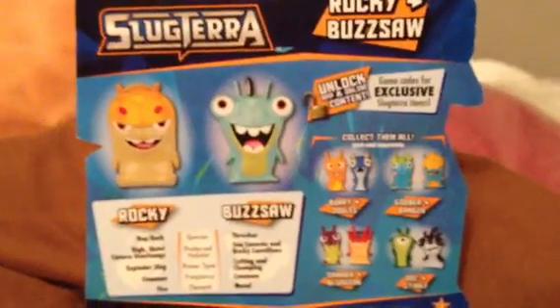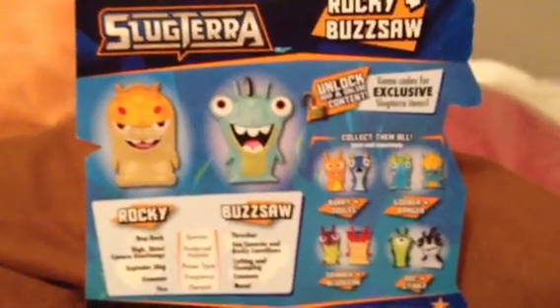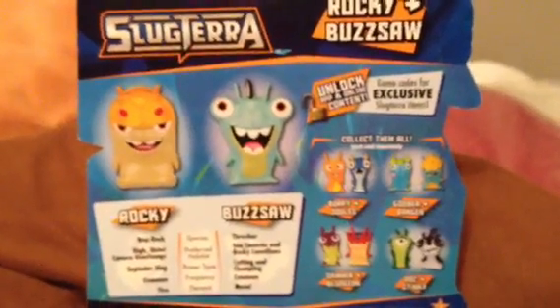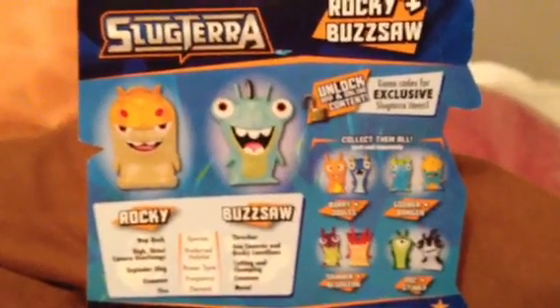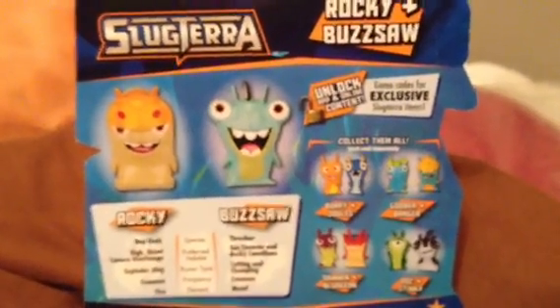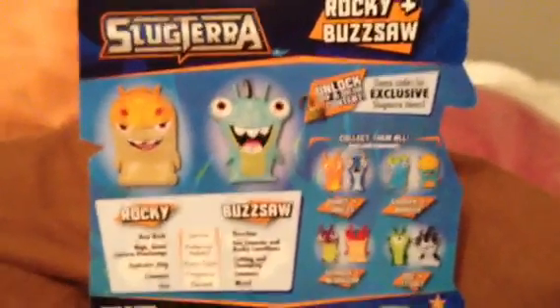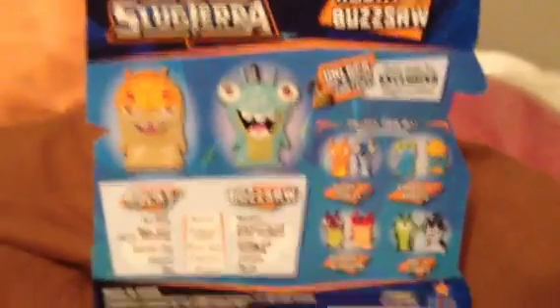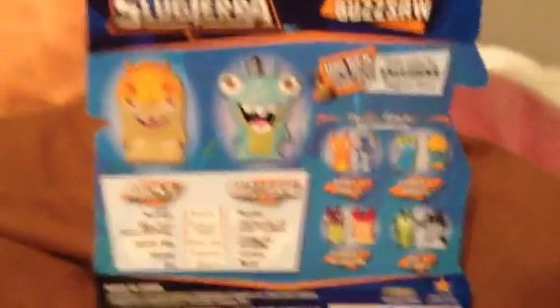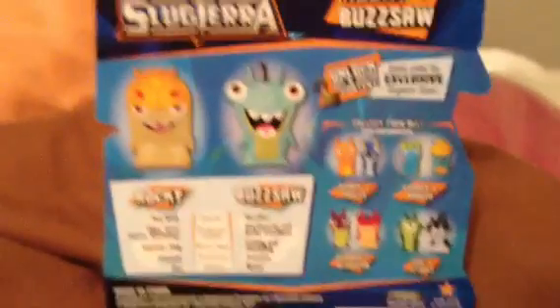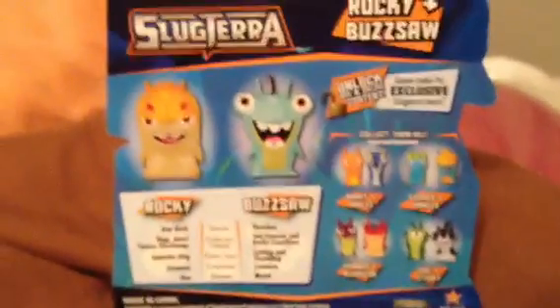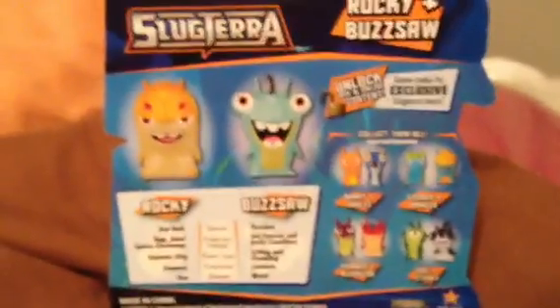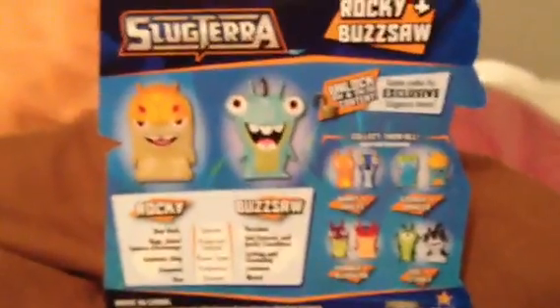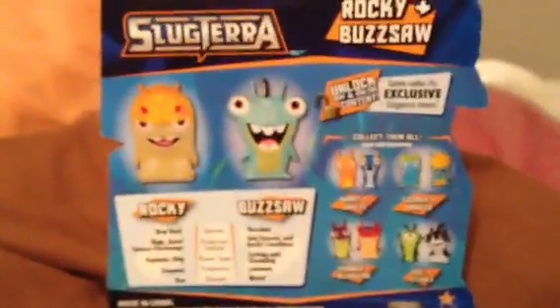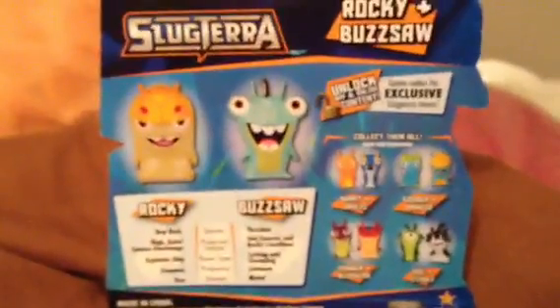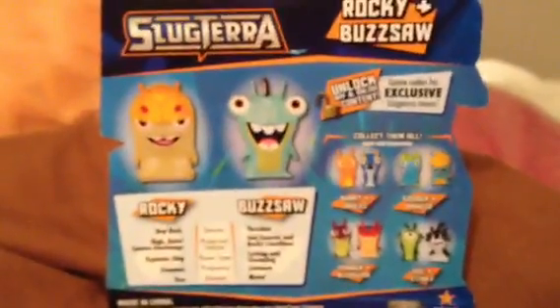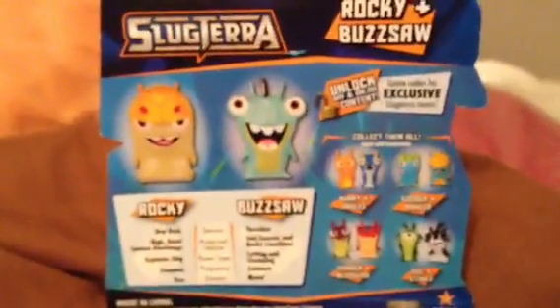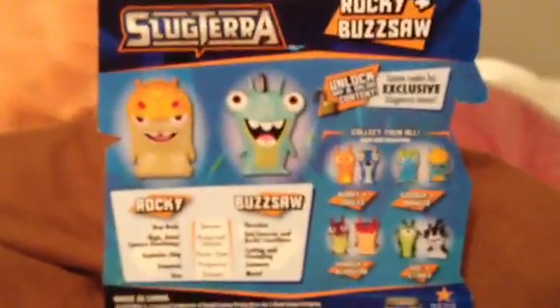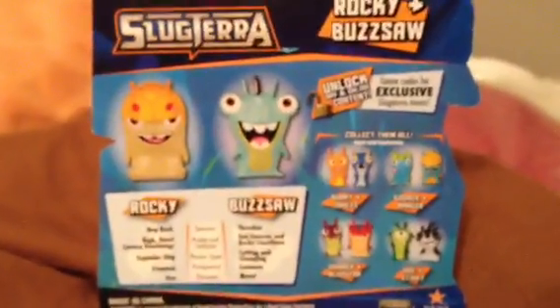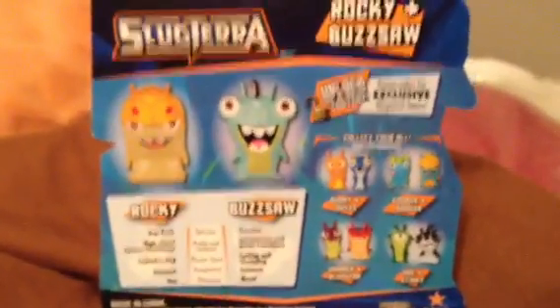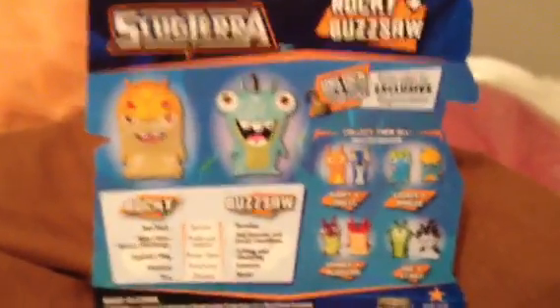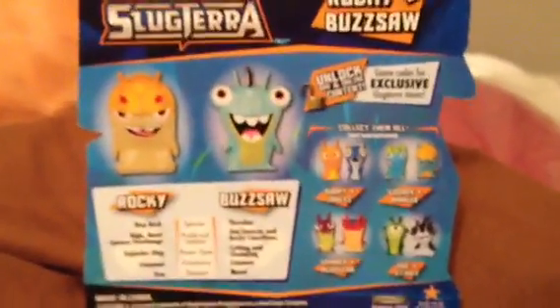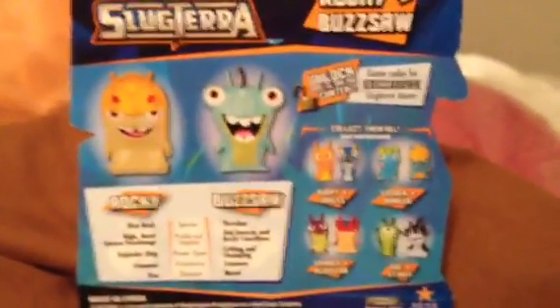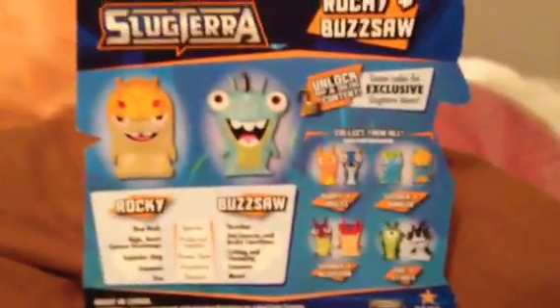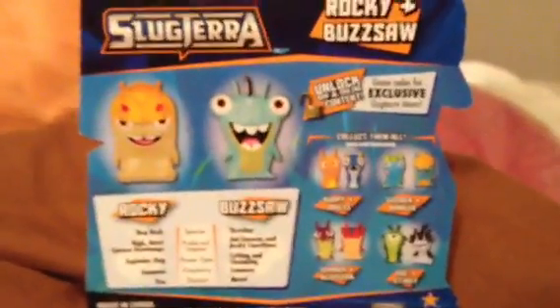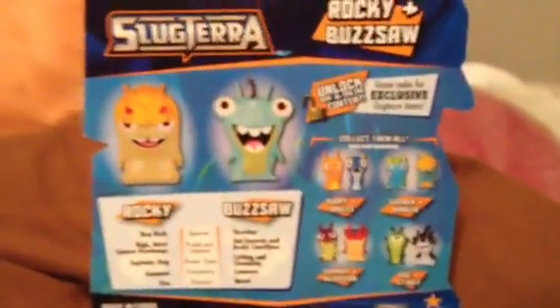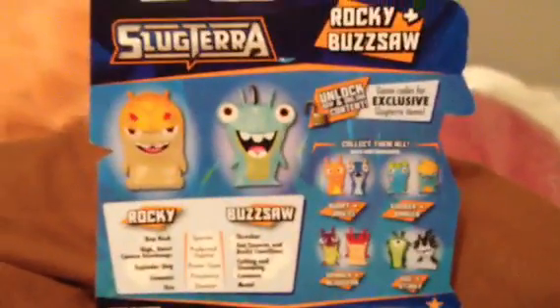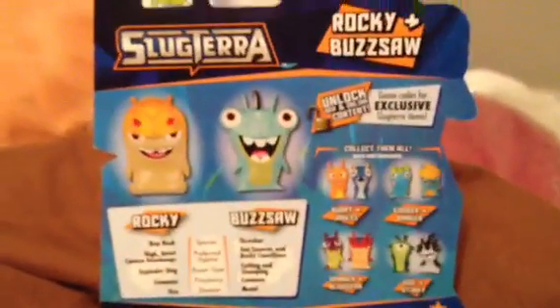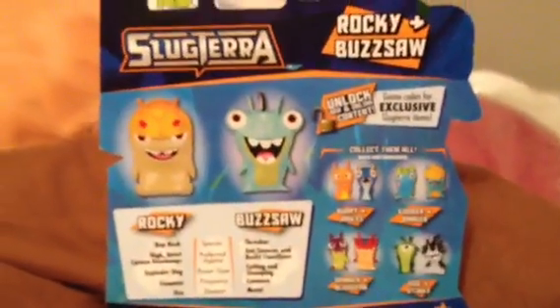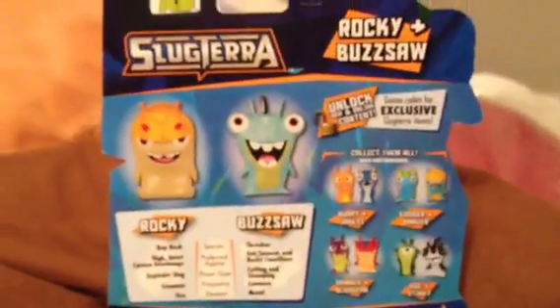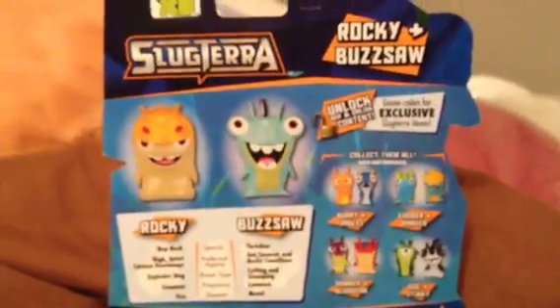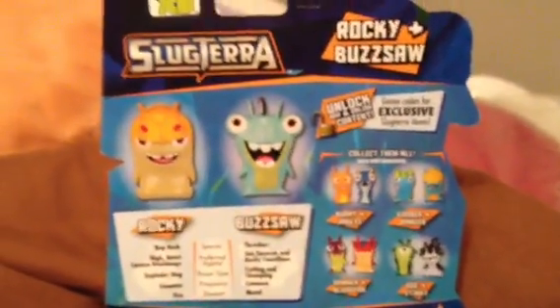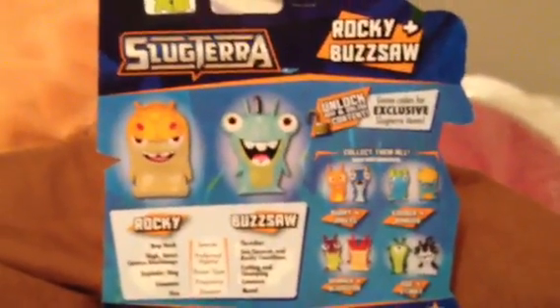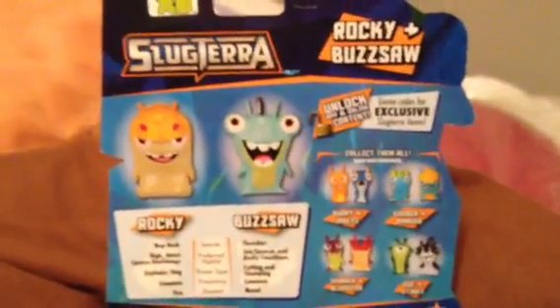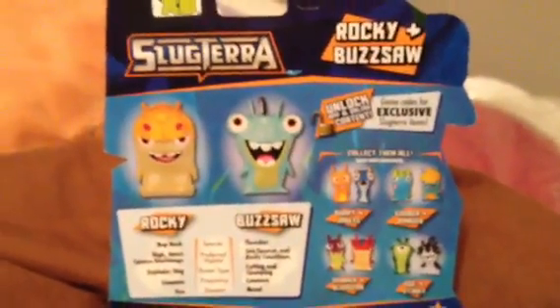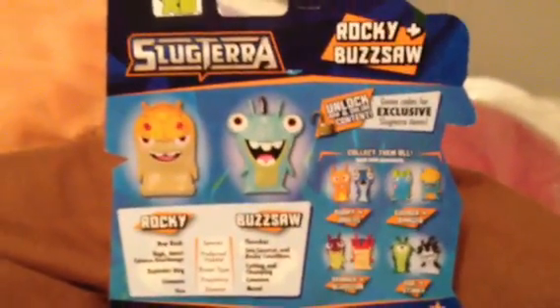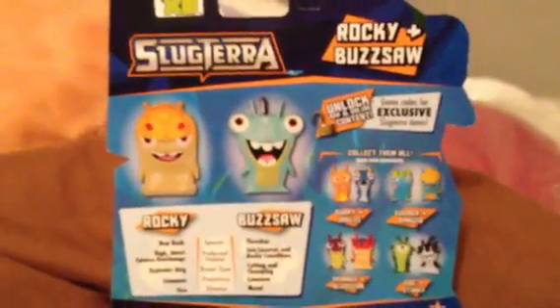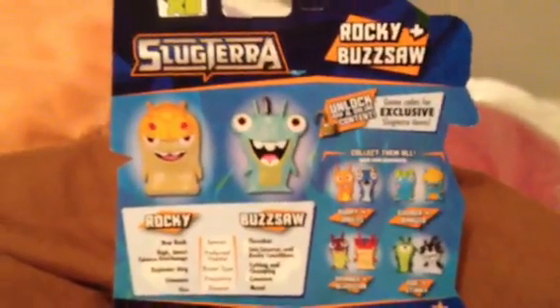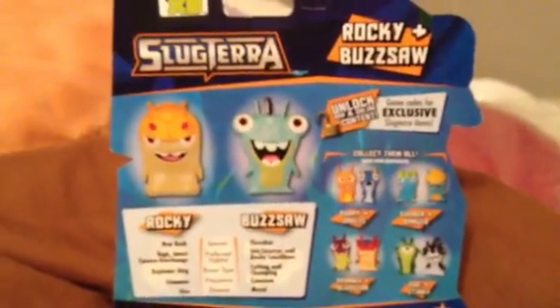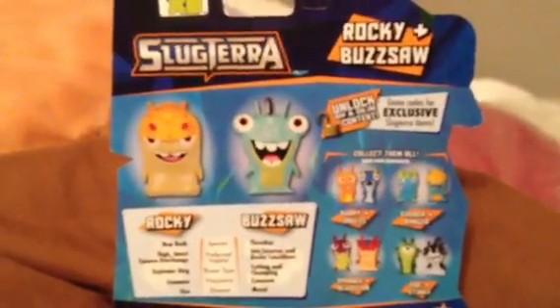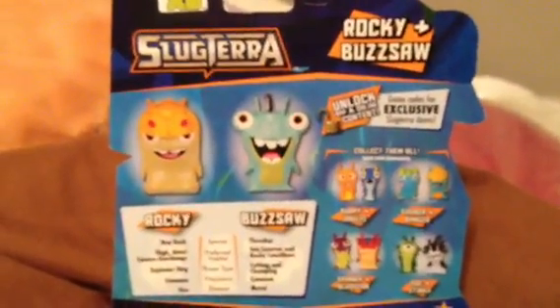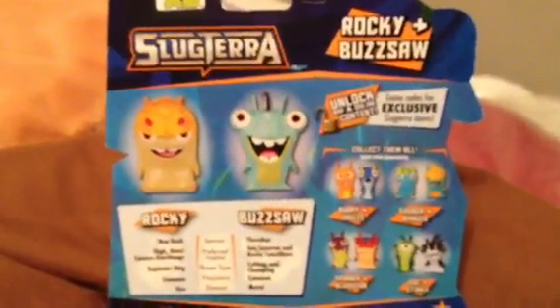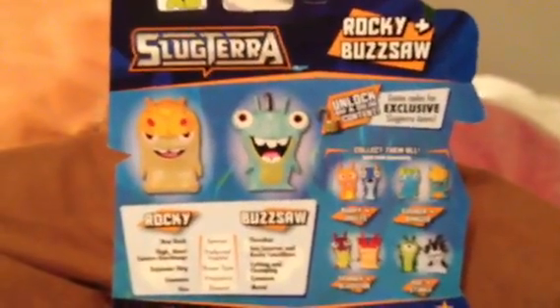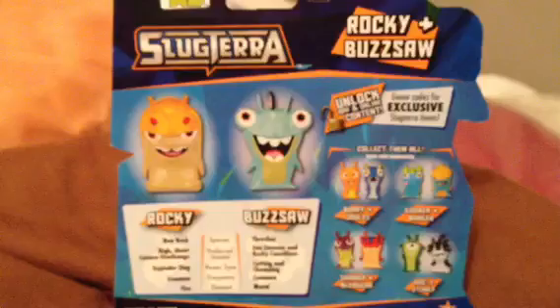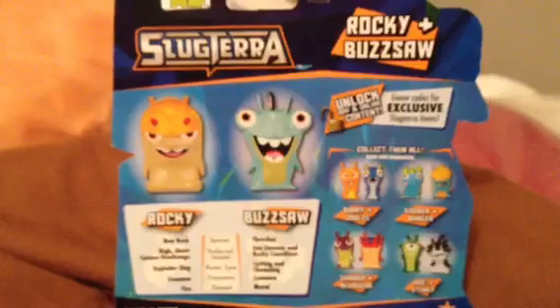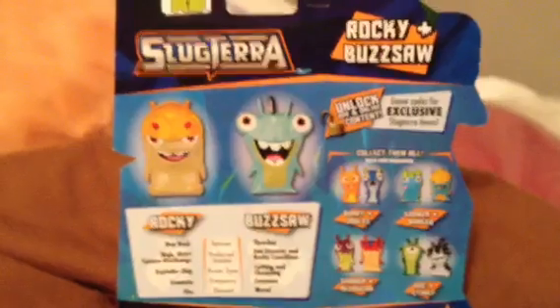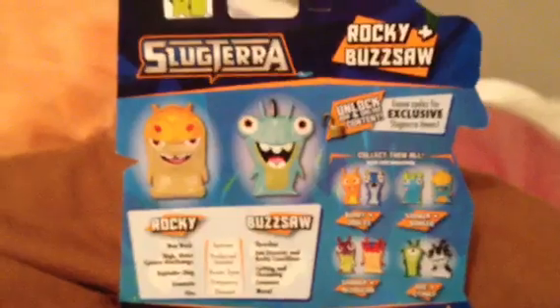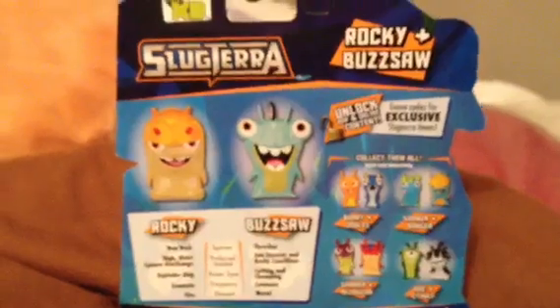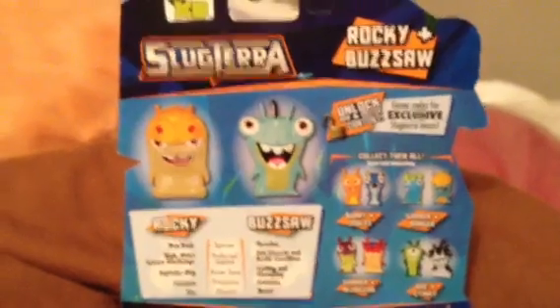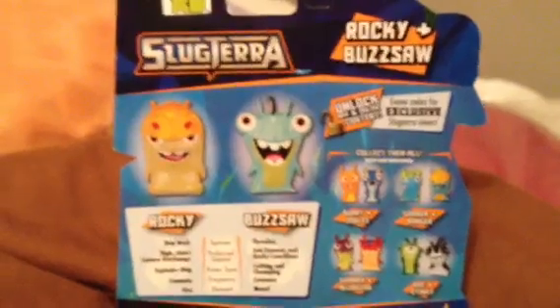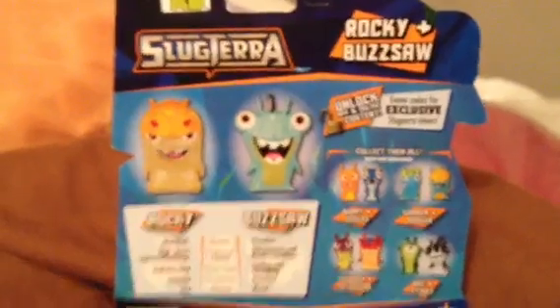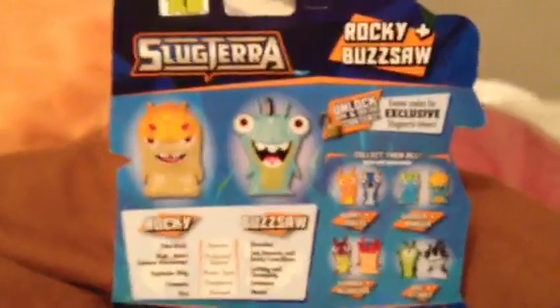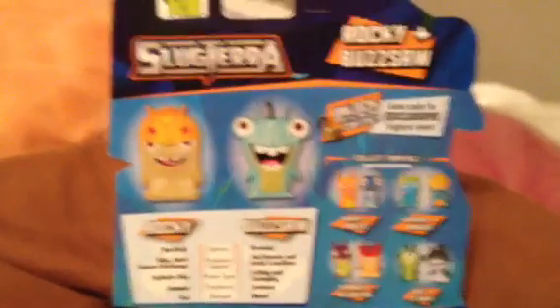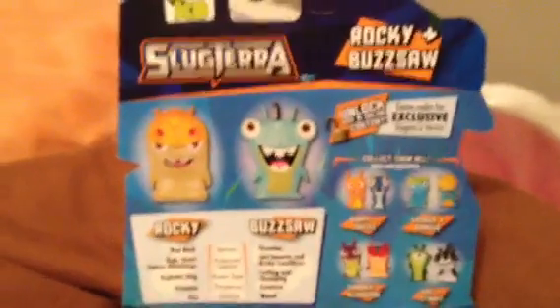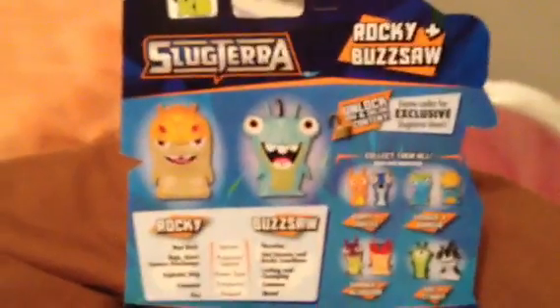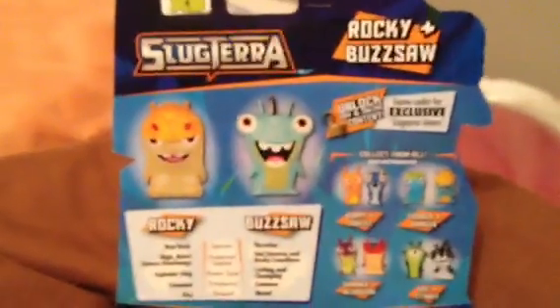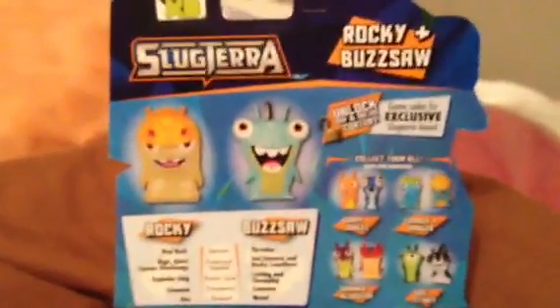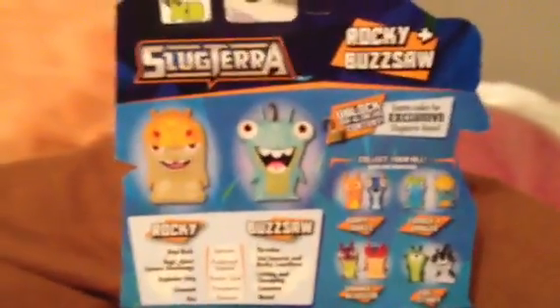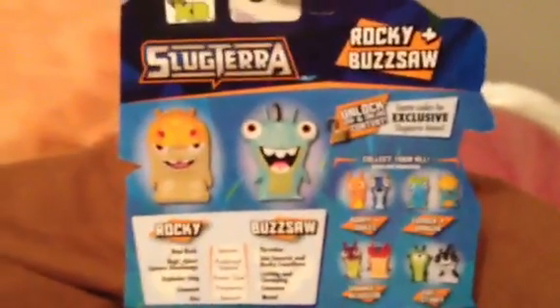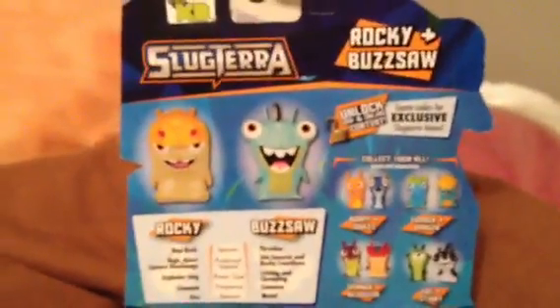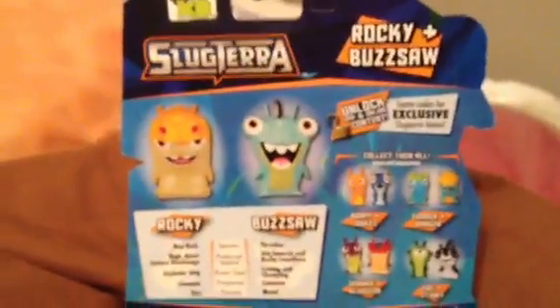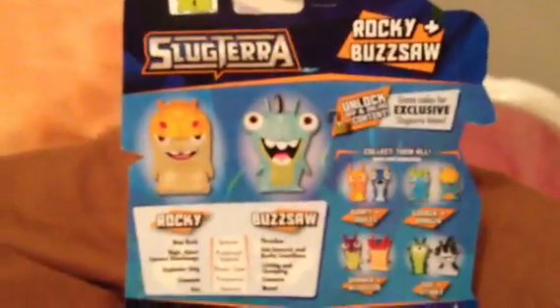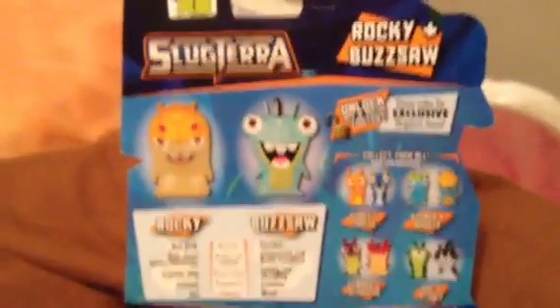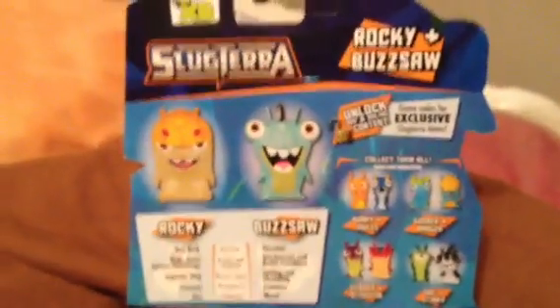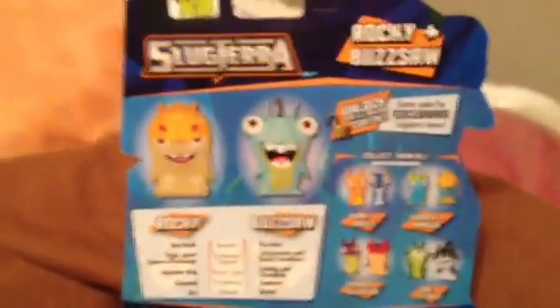Hello YouTubers. Once again, I'm doing another toy review, and this time it's on Slug Terra.